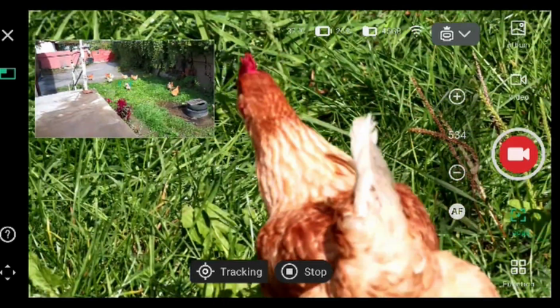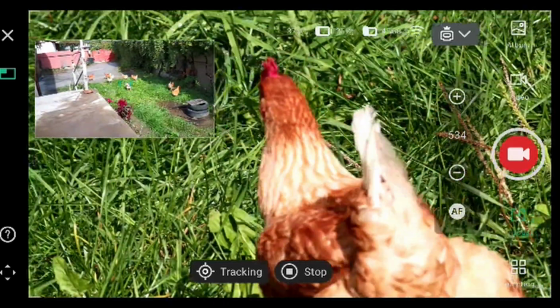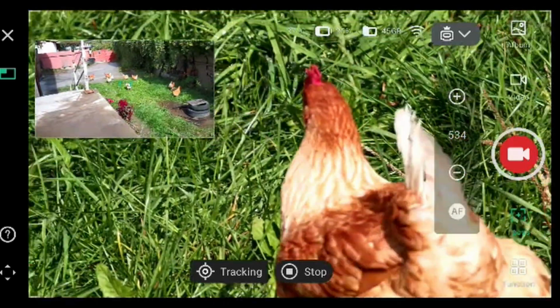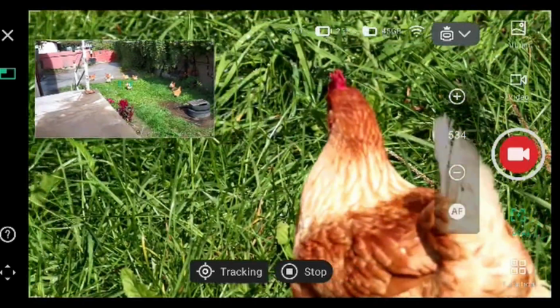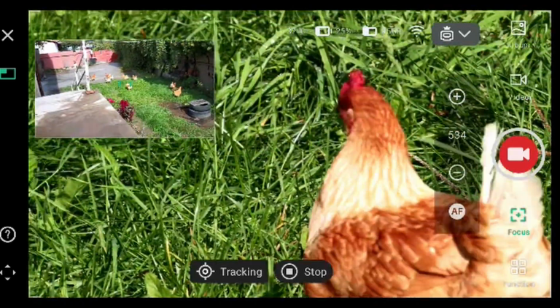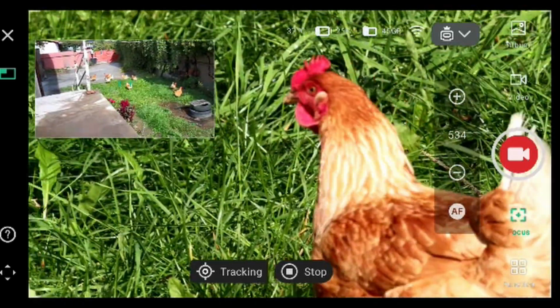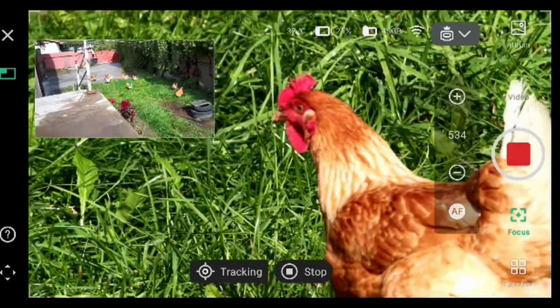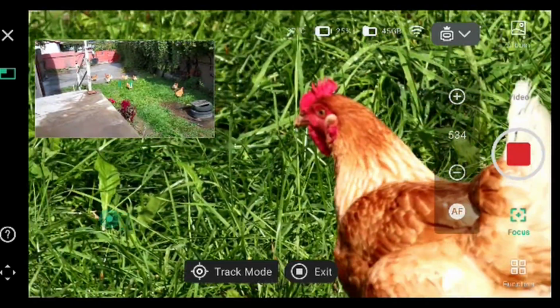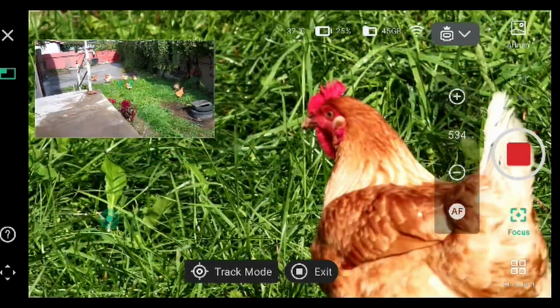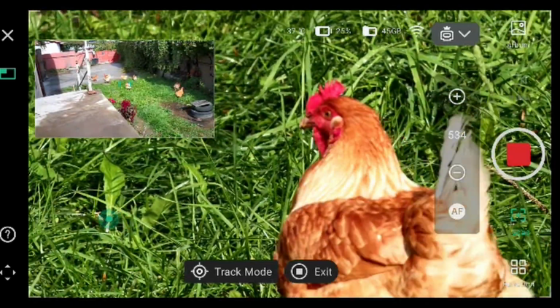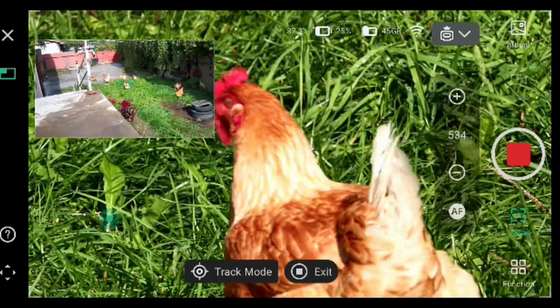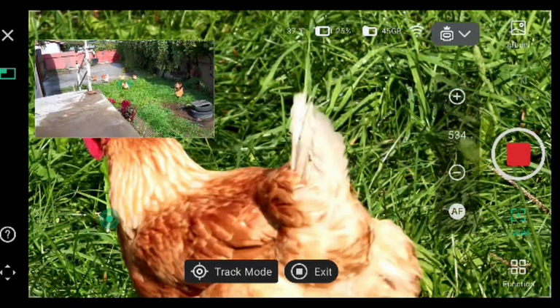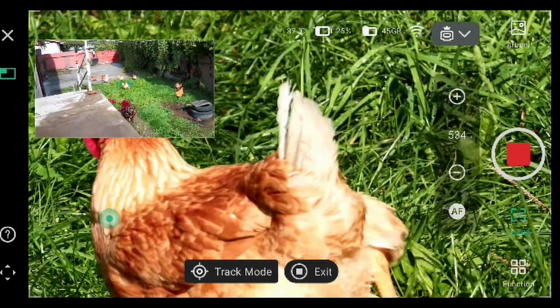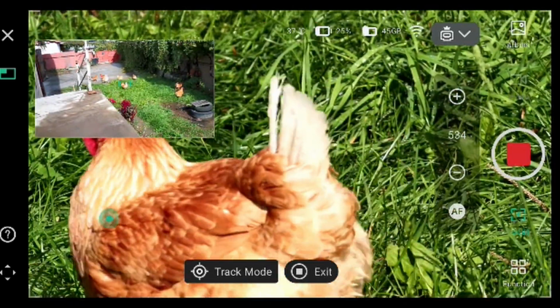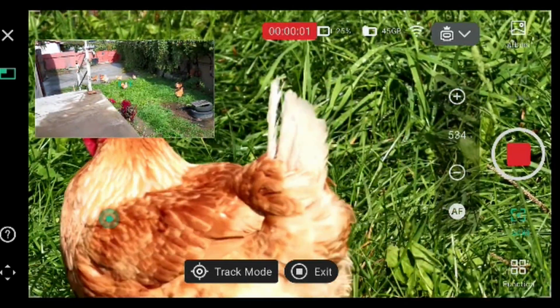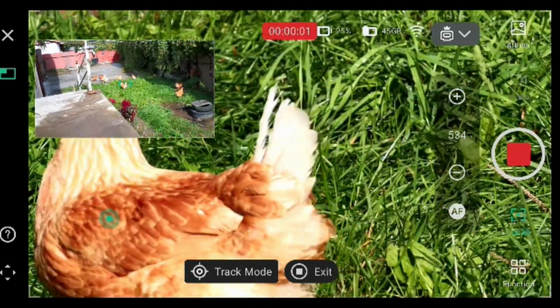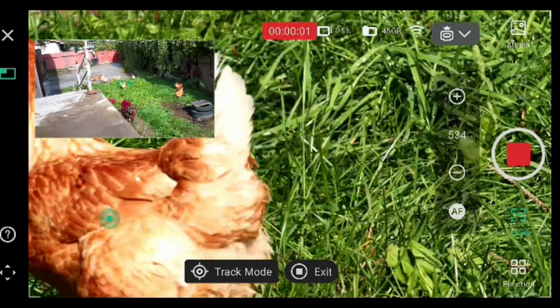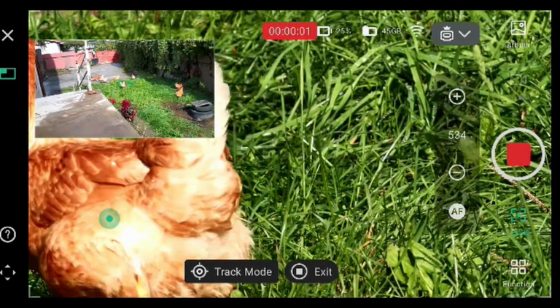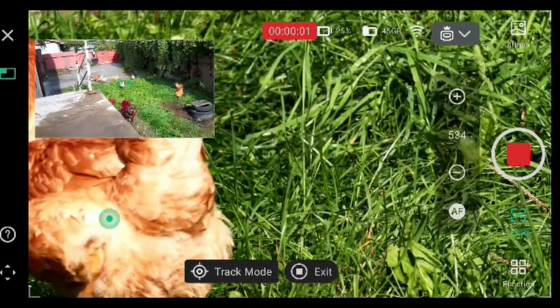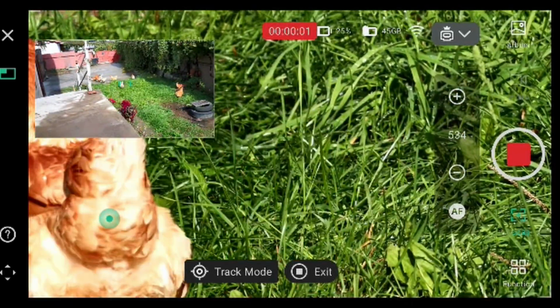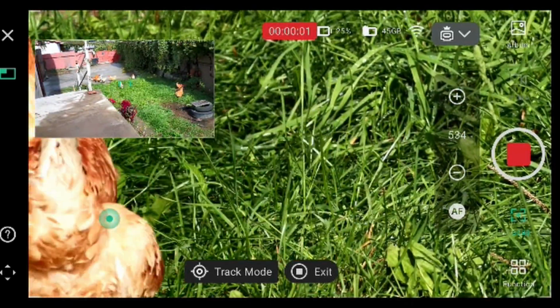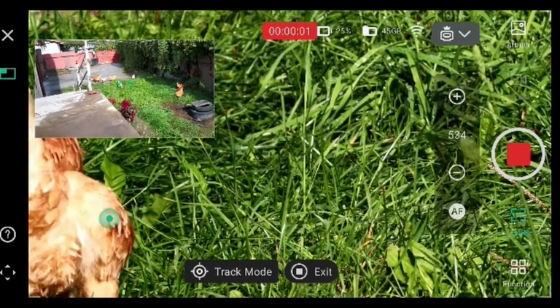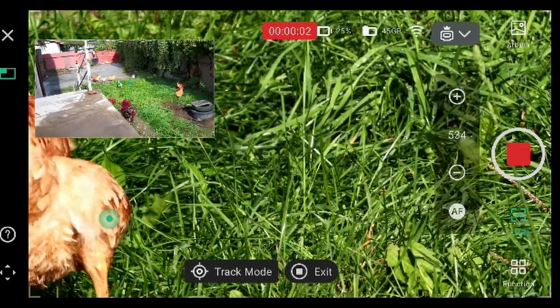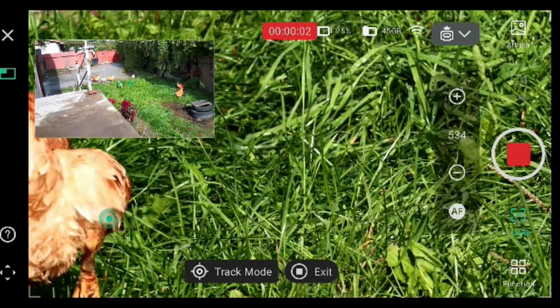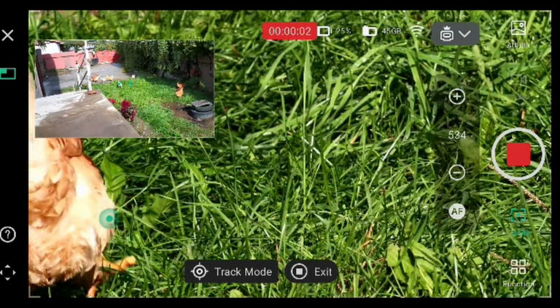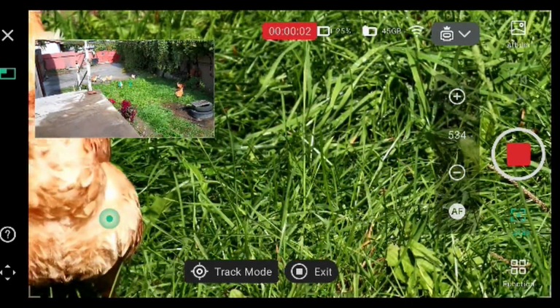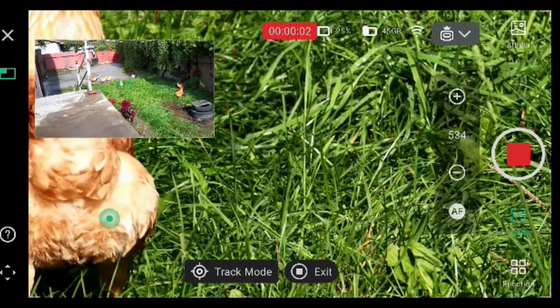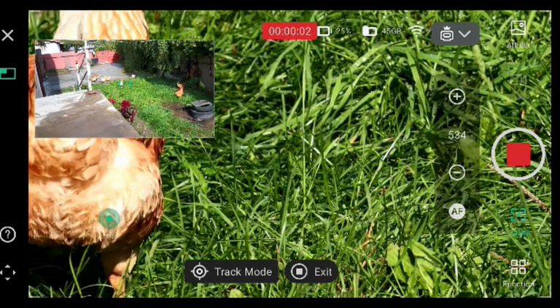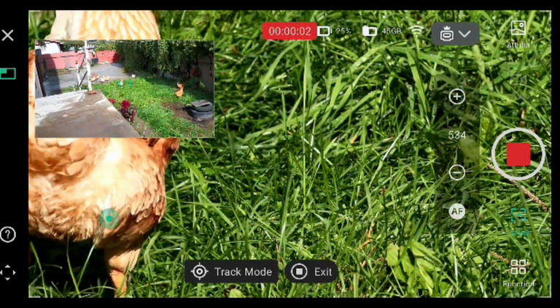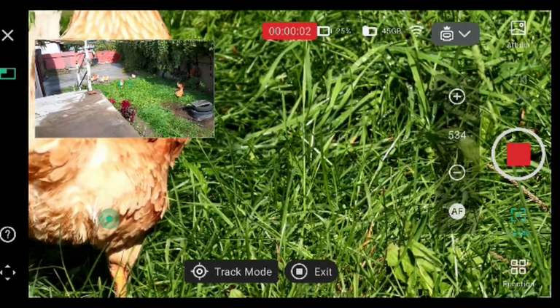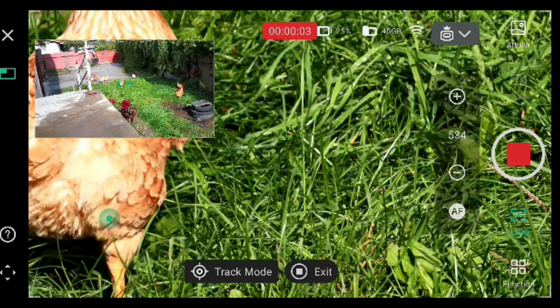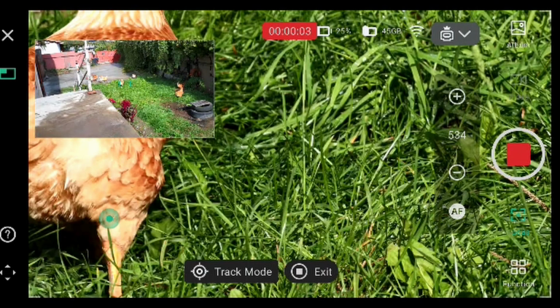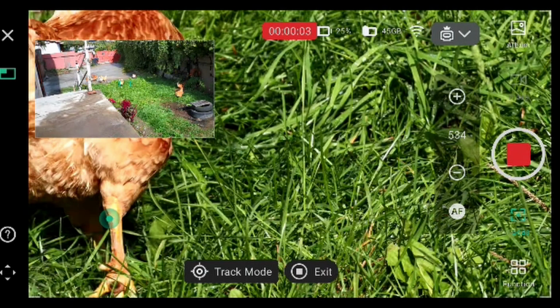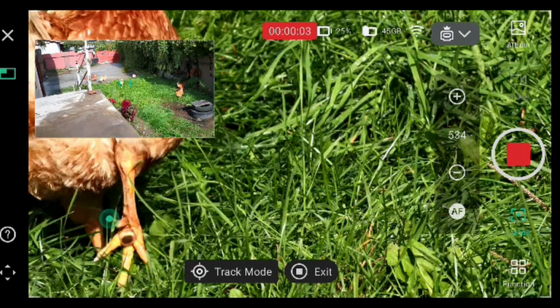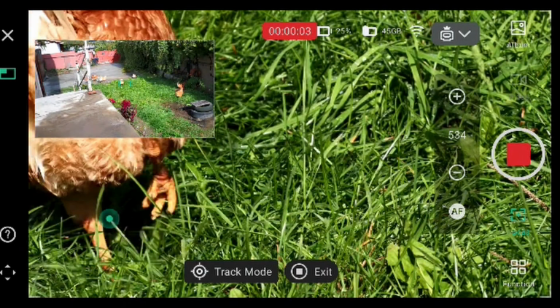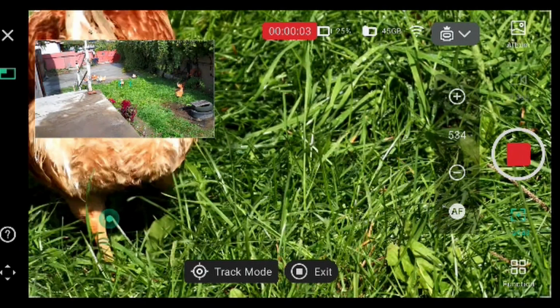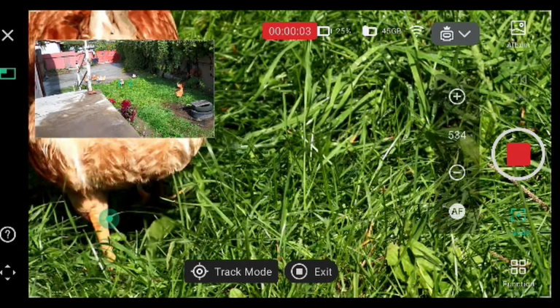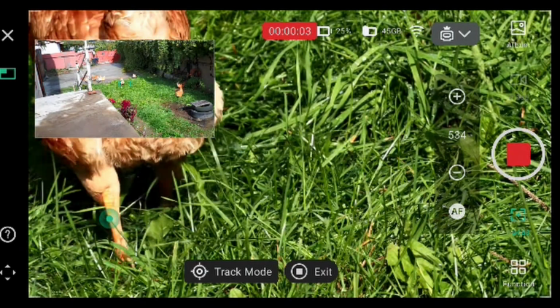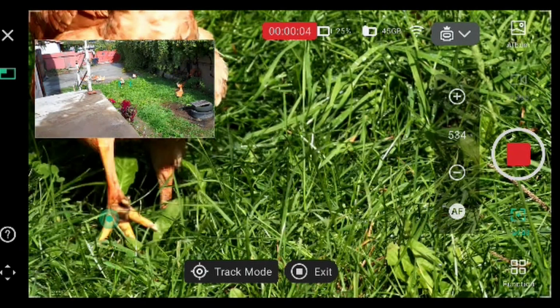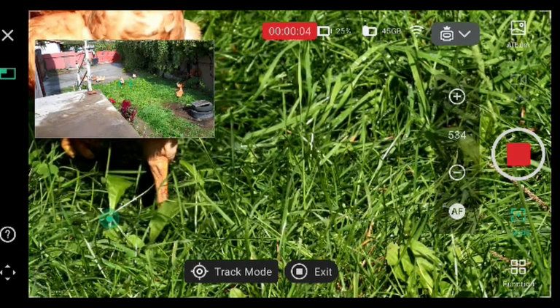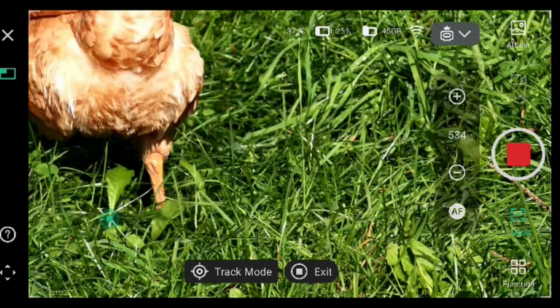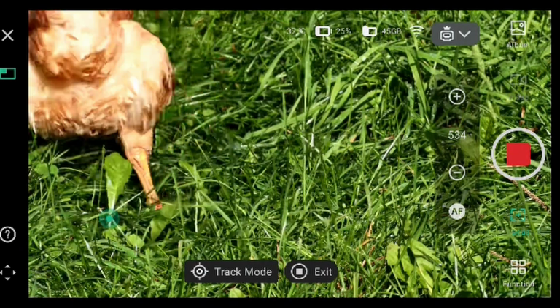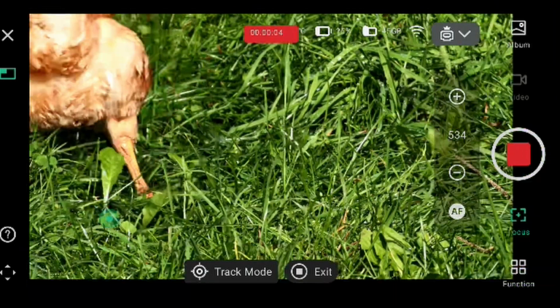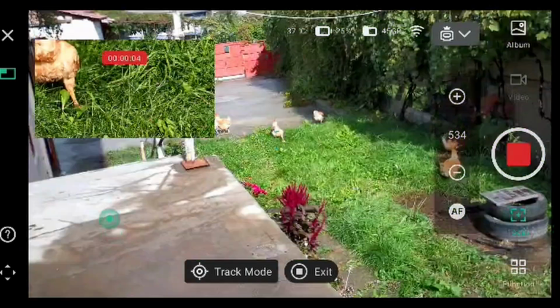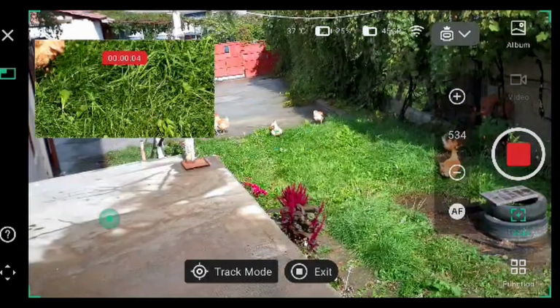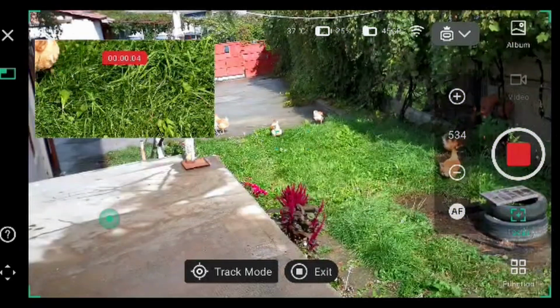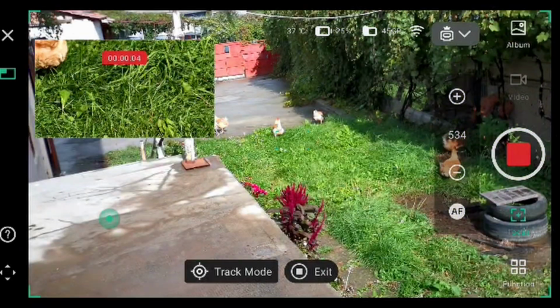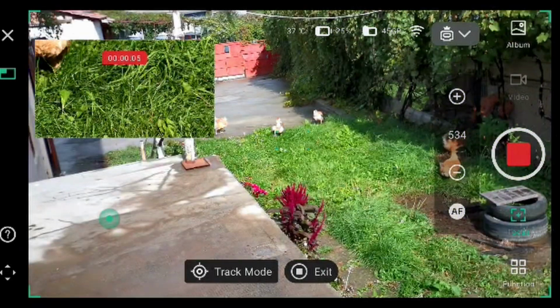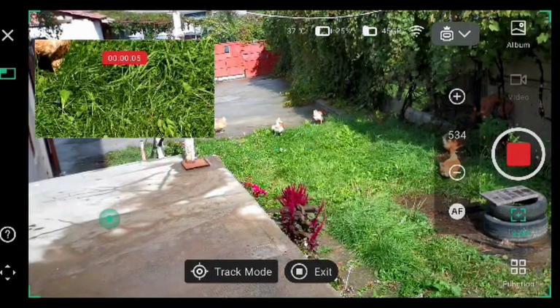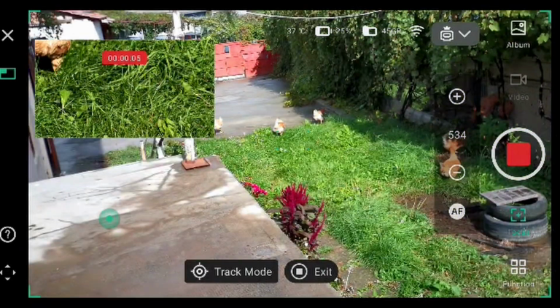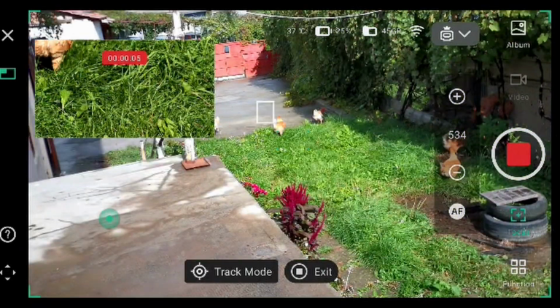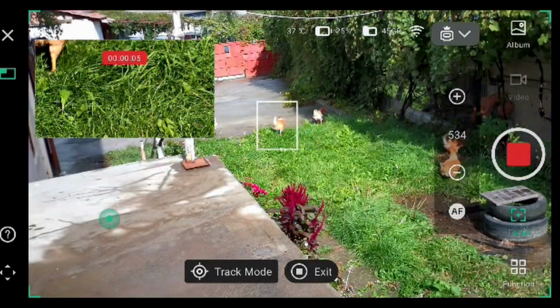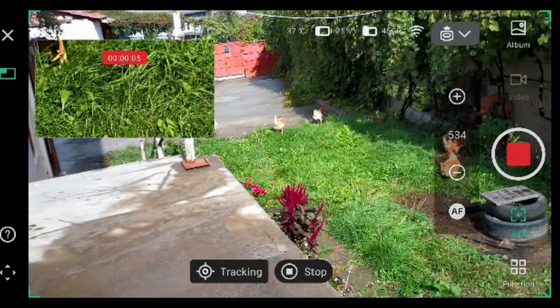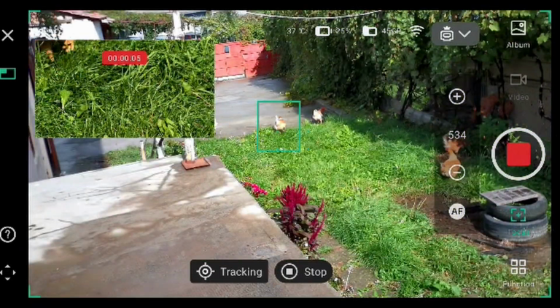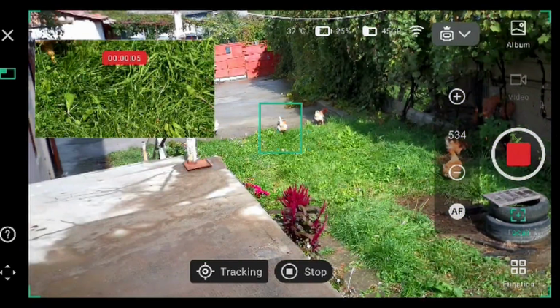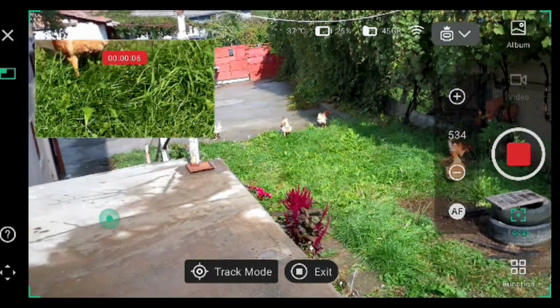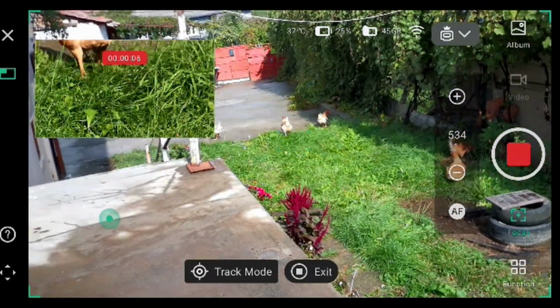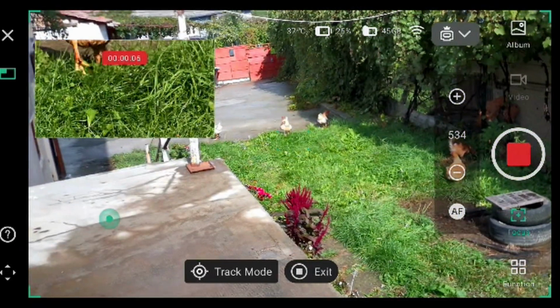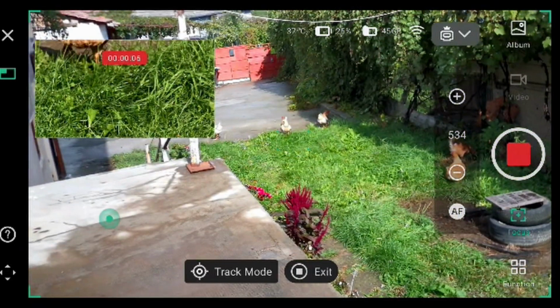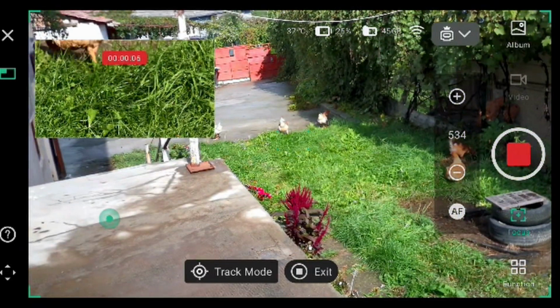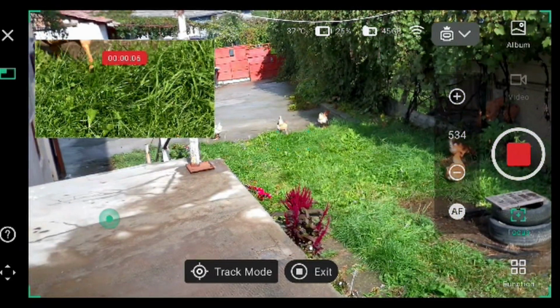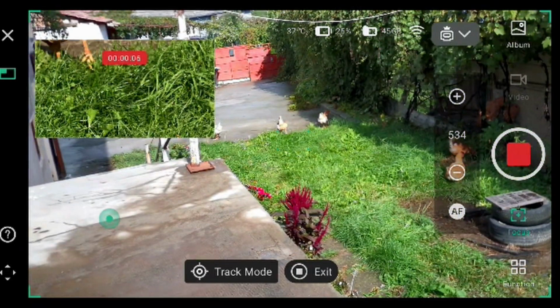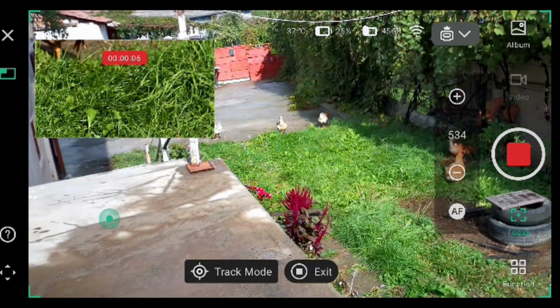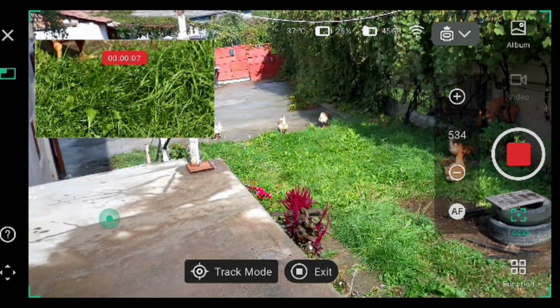Autofocus. And let's record. Let's follow that chicken.